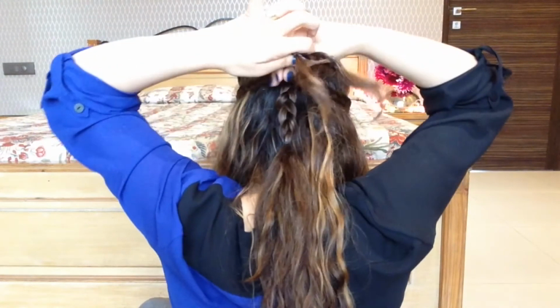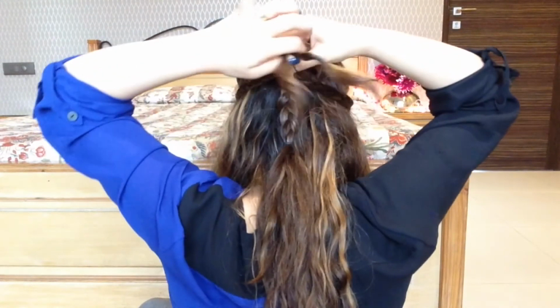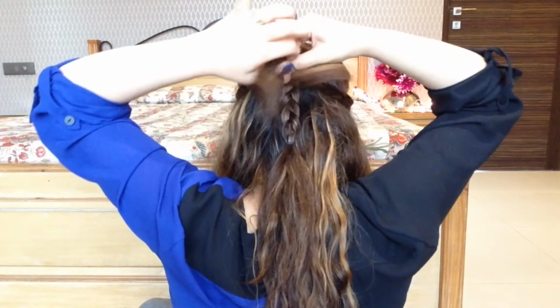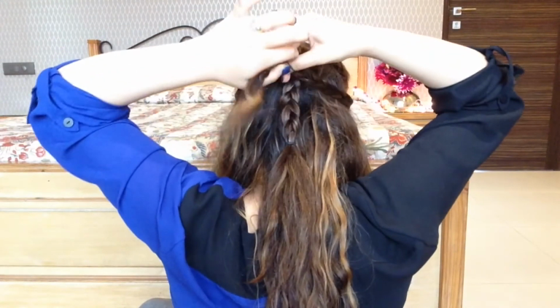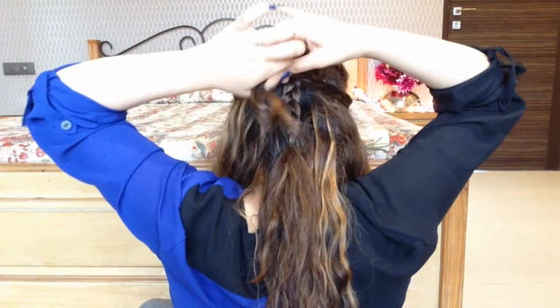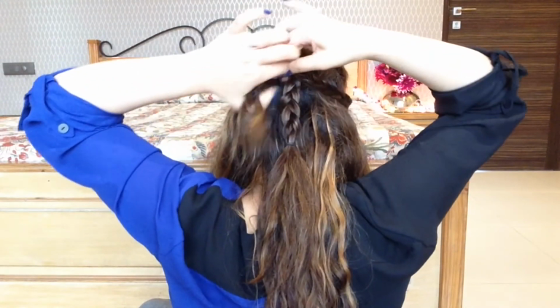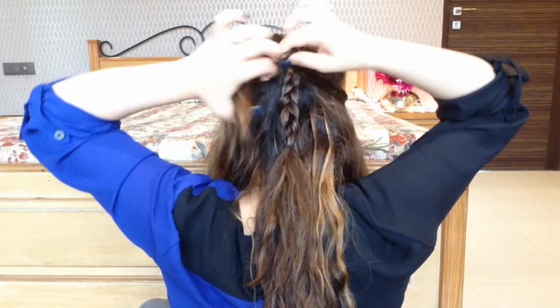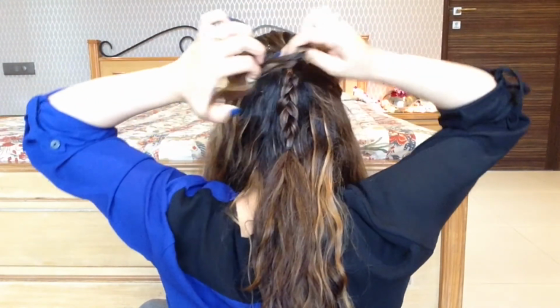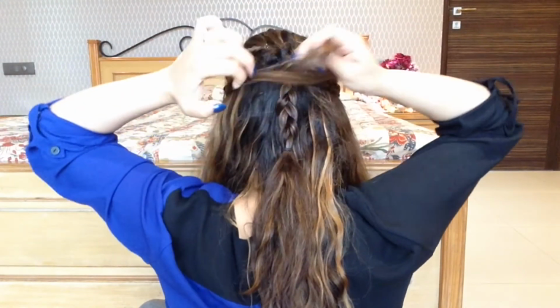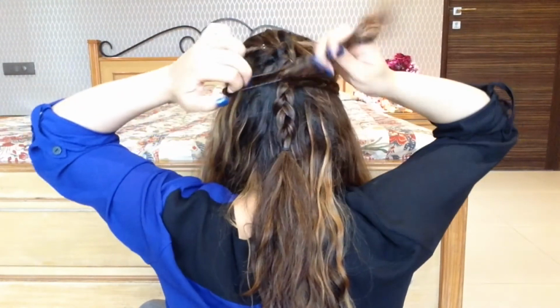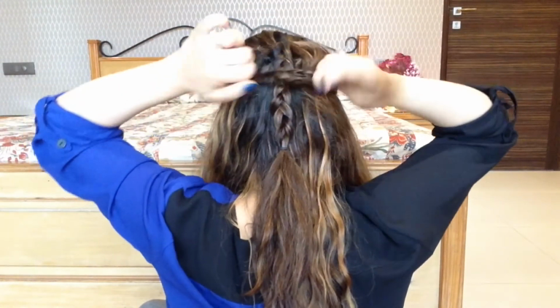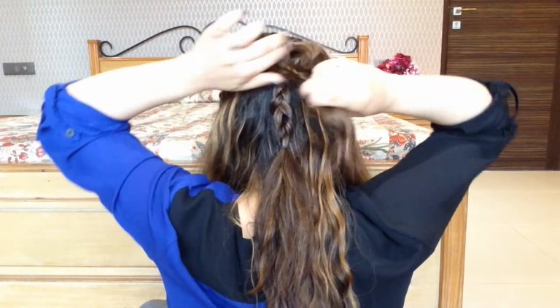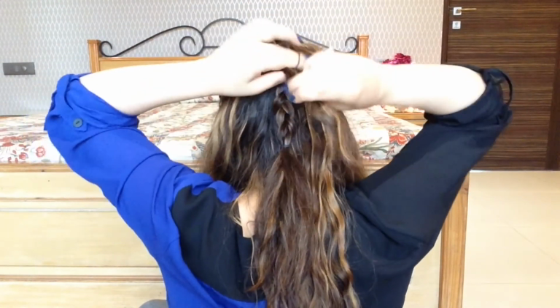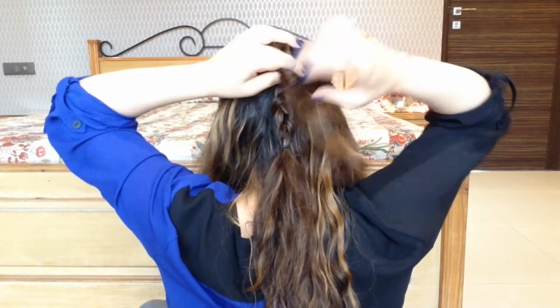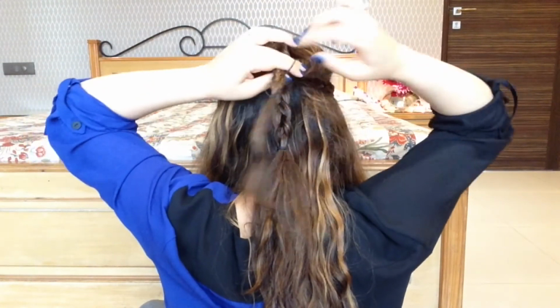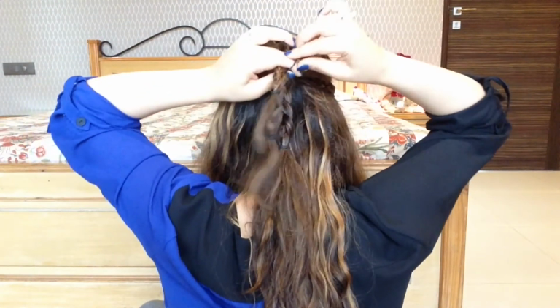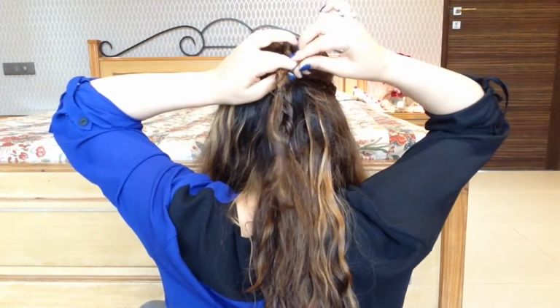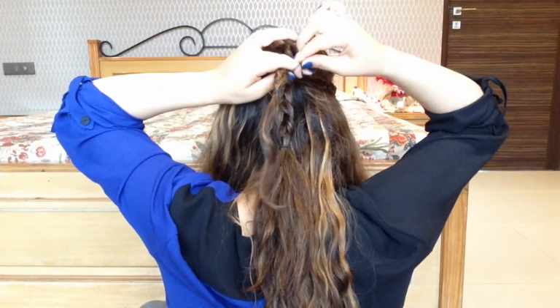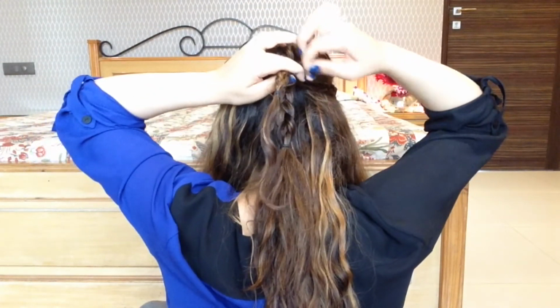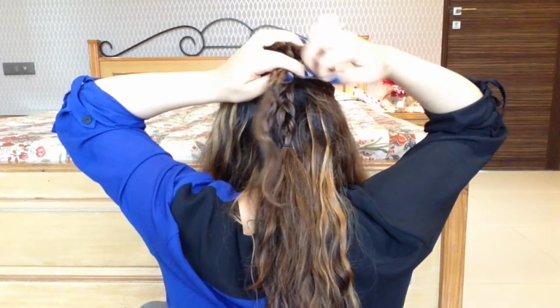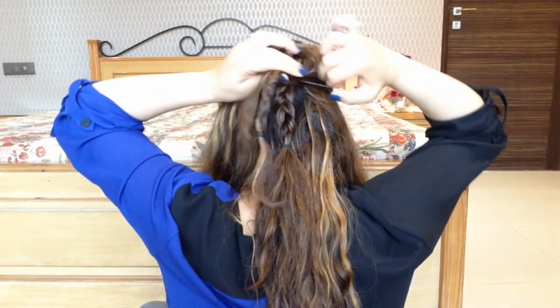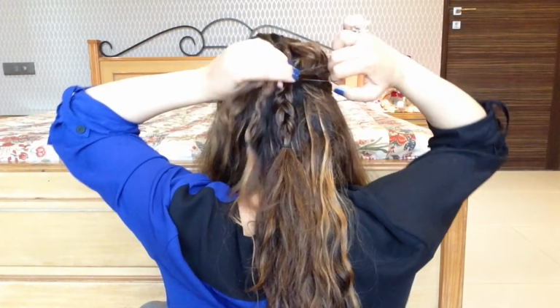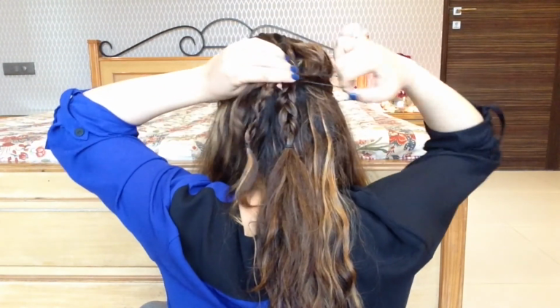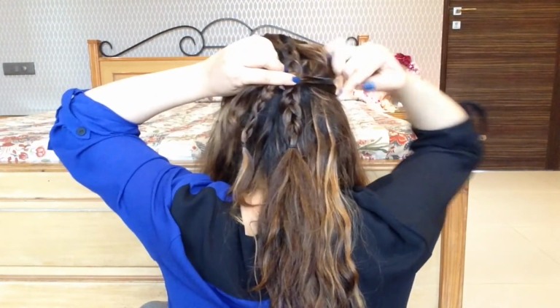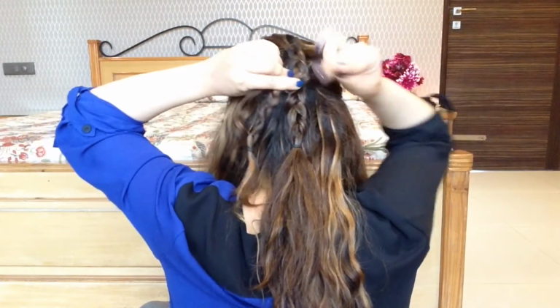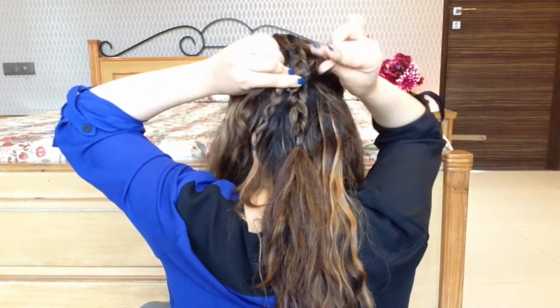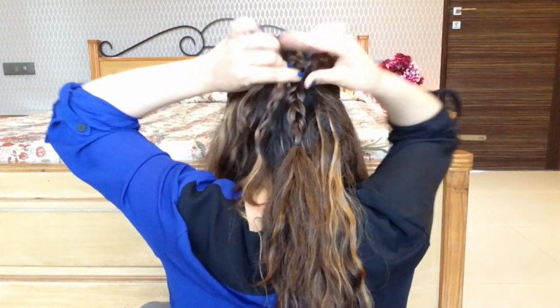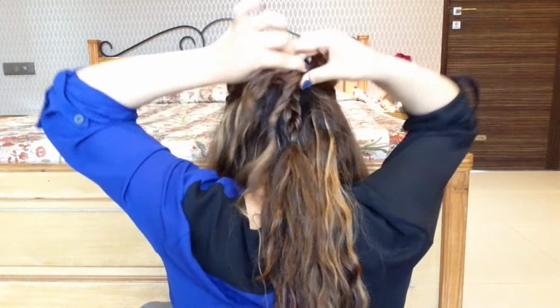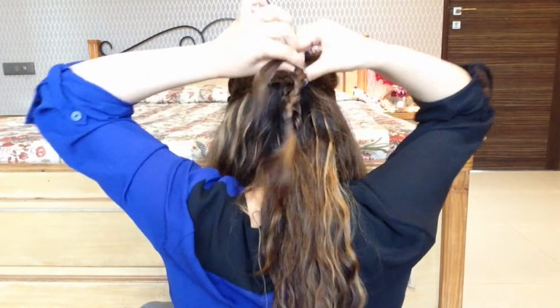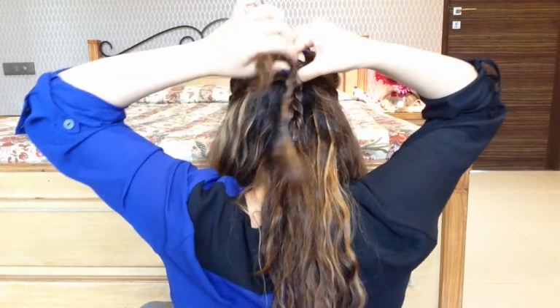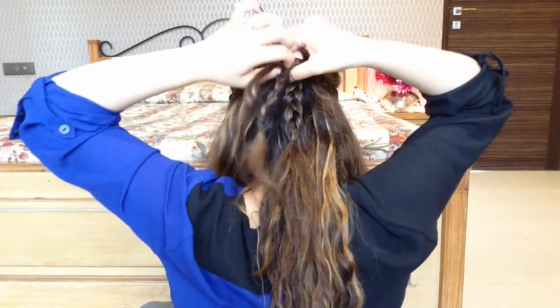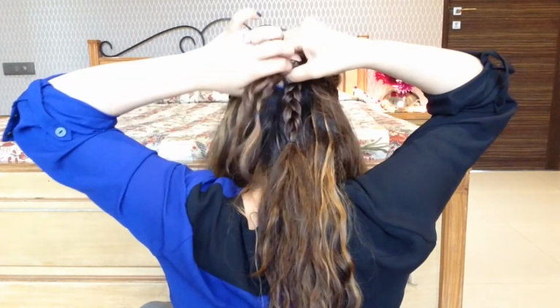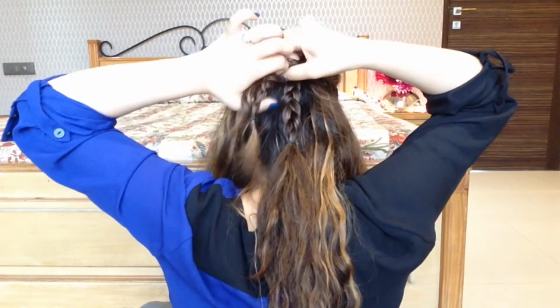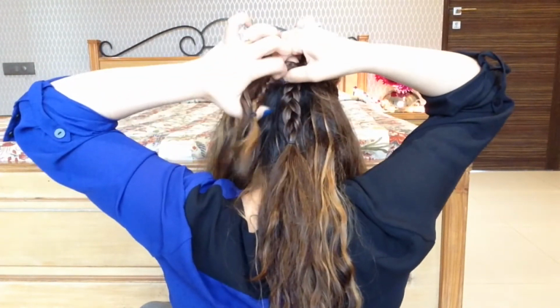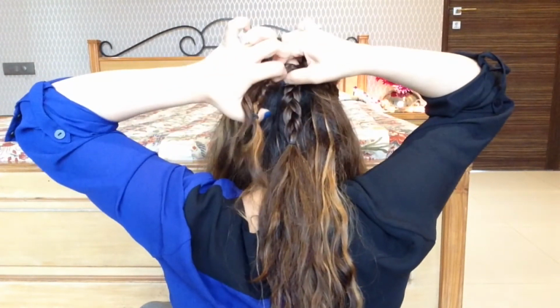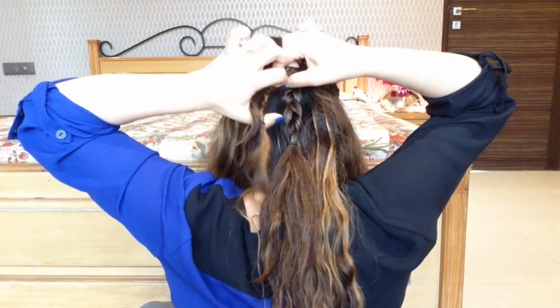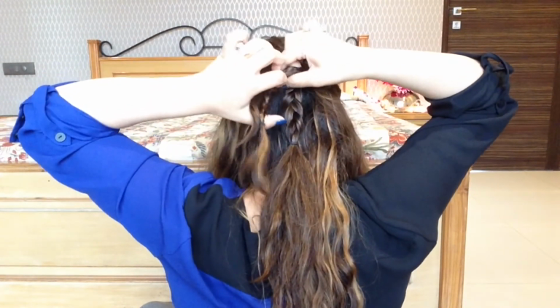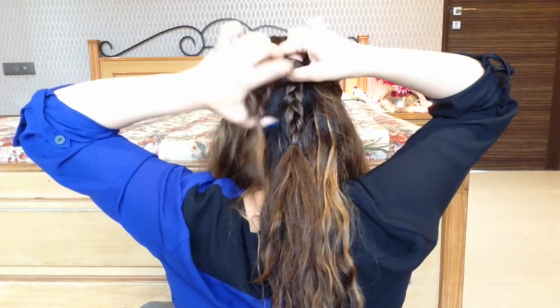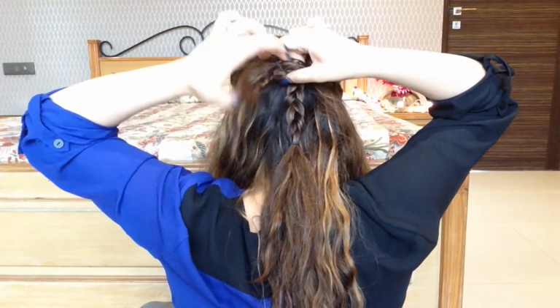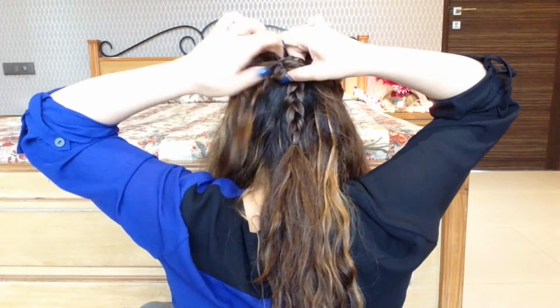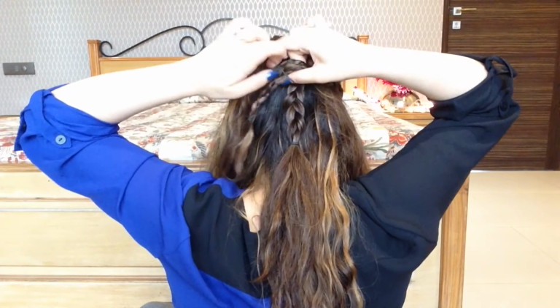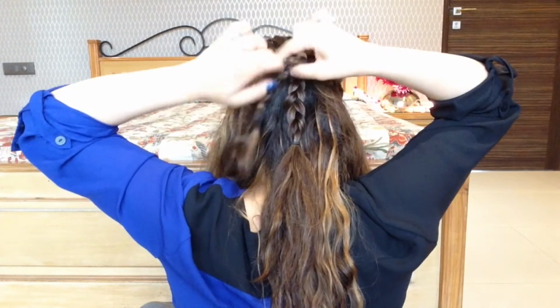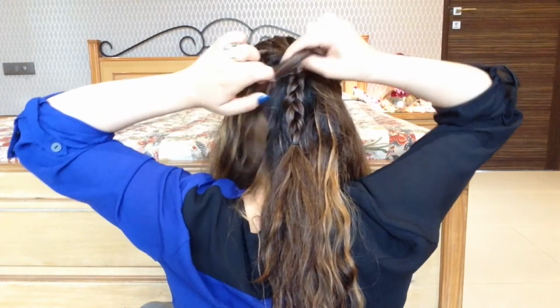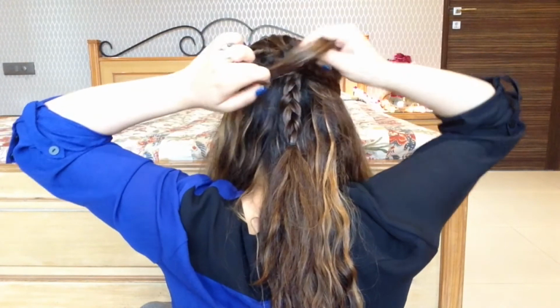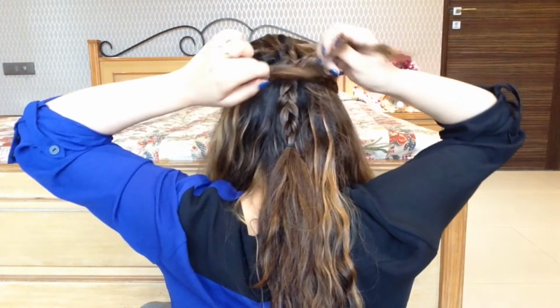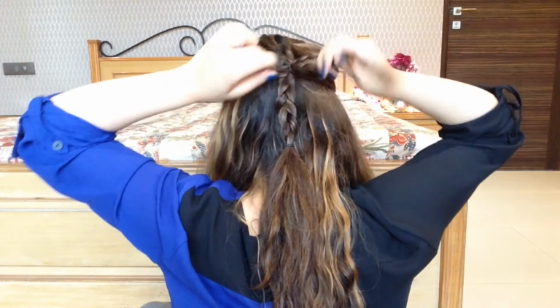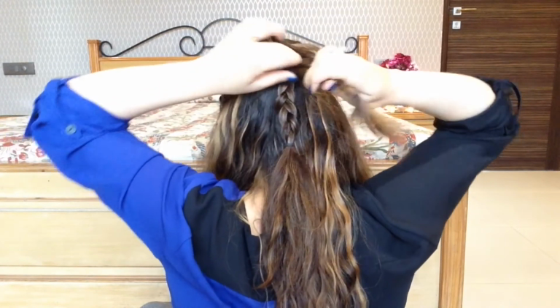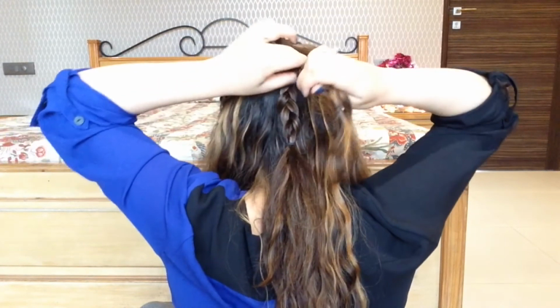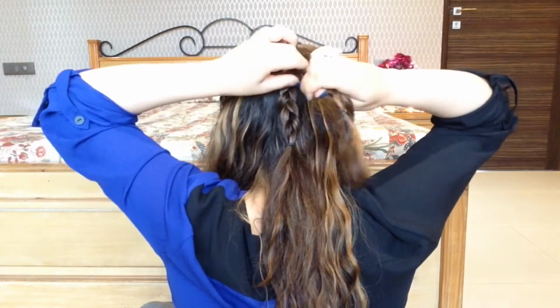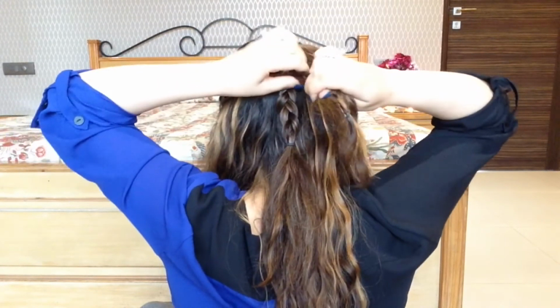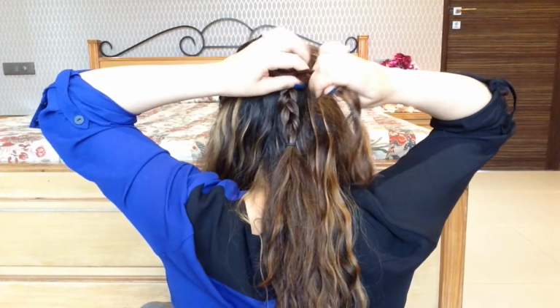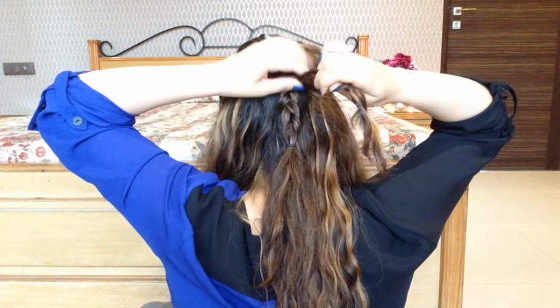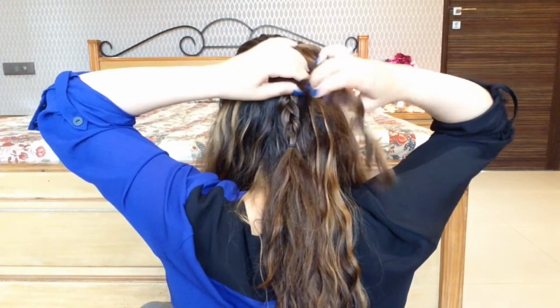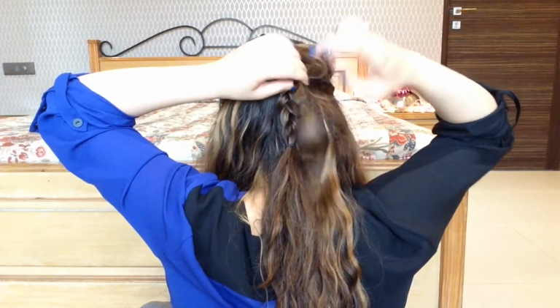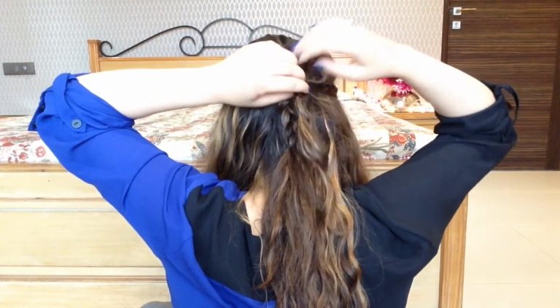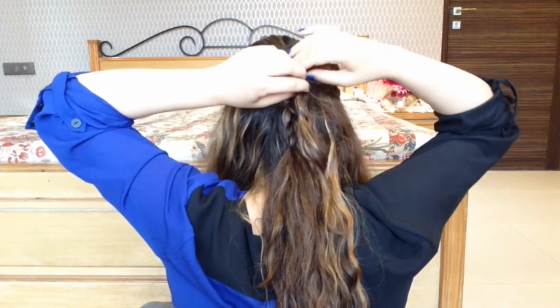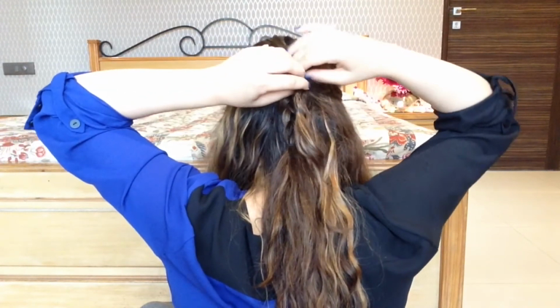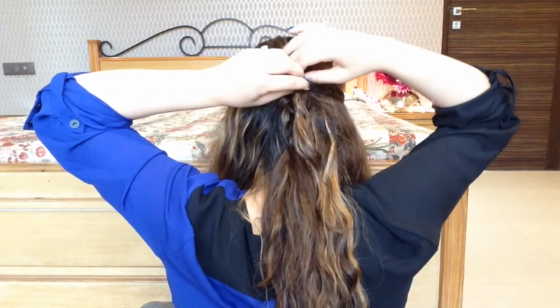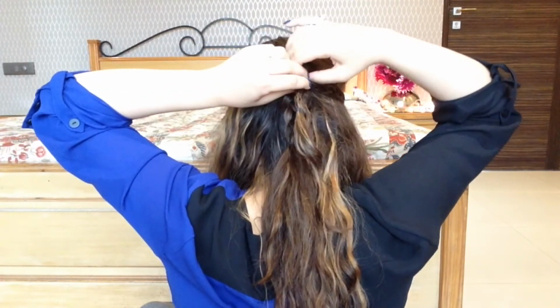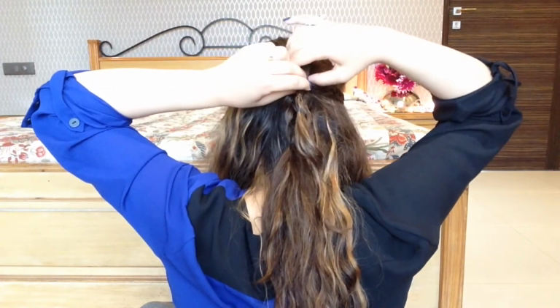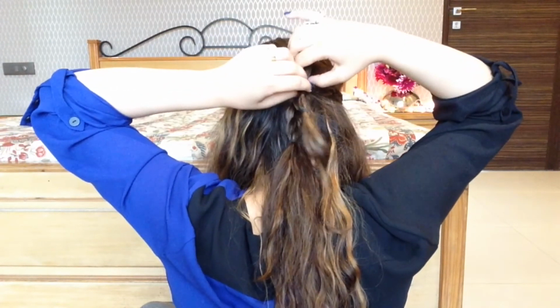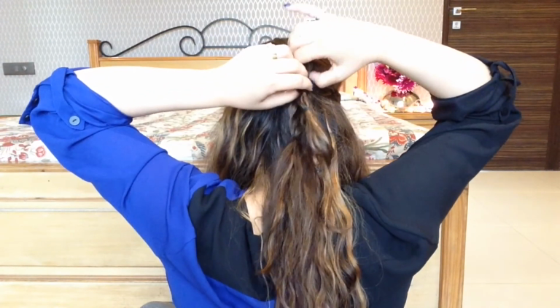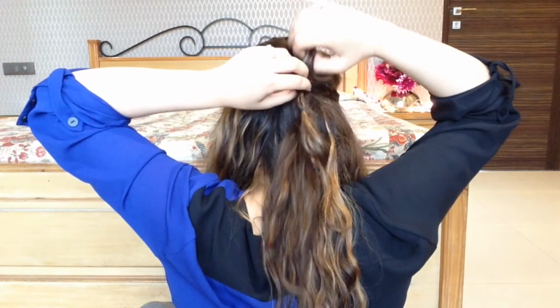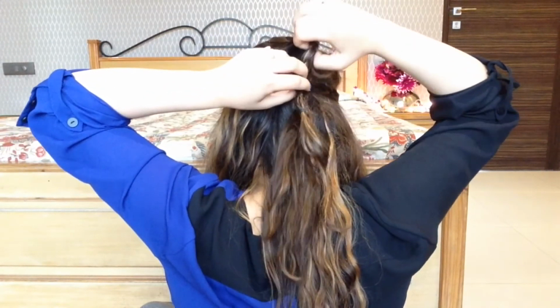Again, for those of you who have got longer hair and longer braids, you could have easily combined the three braids to make one mega braid.